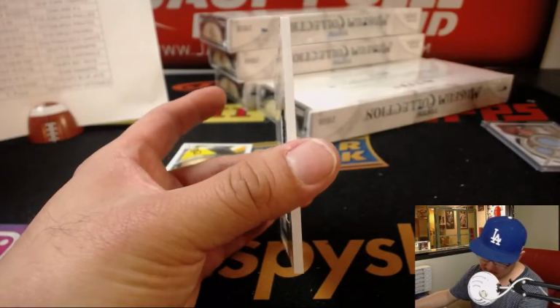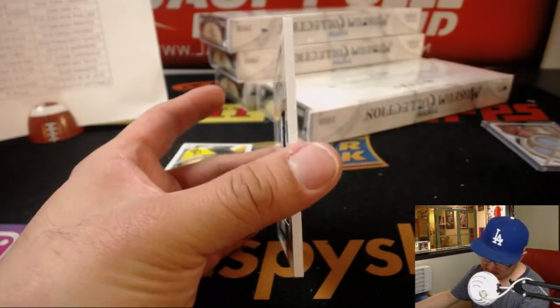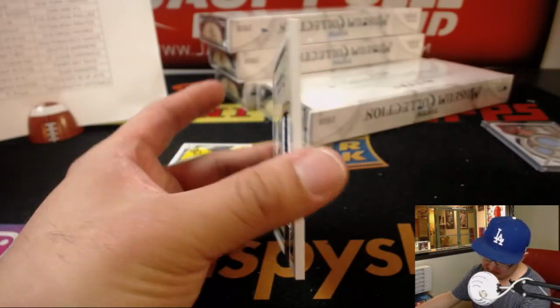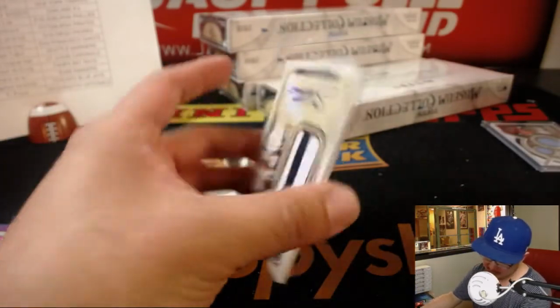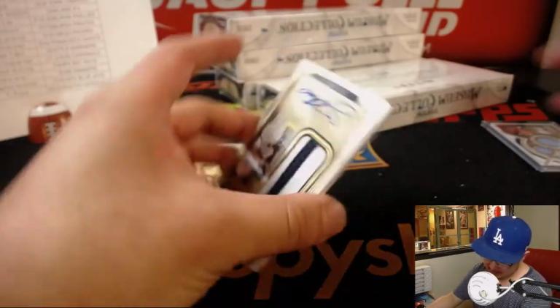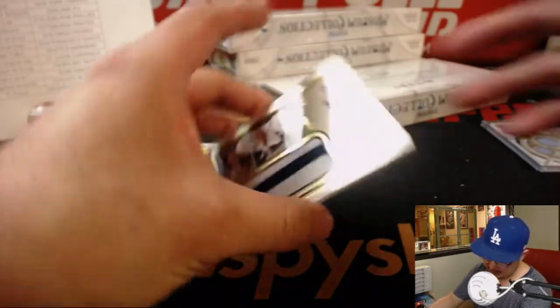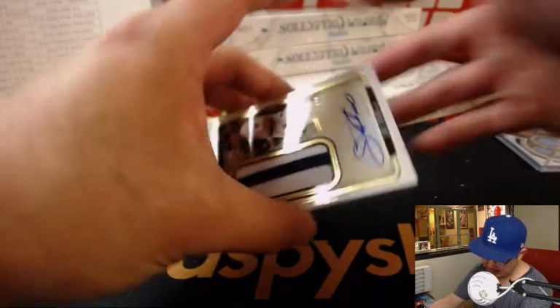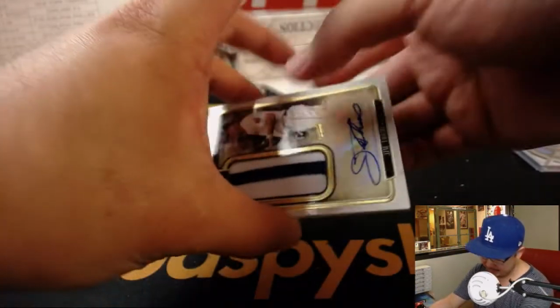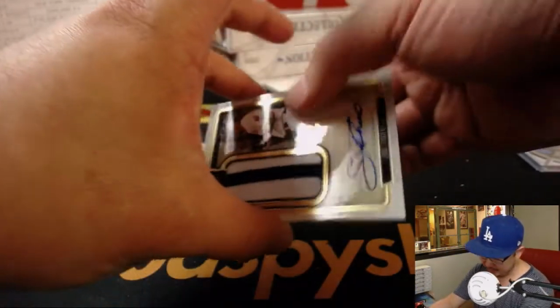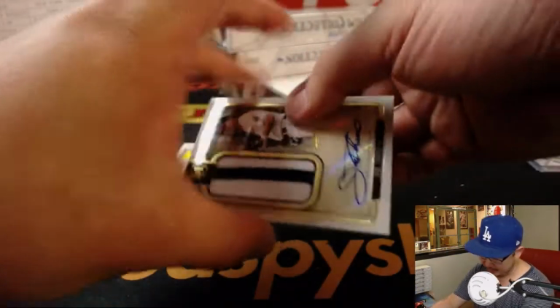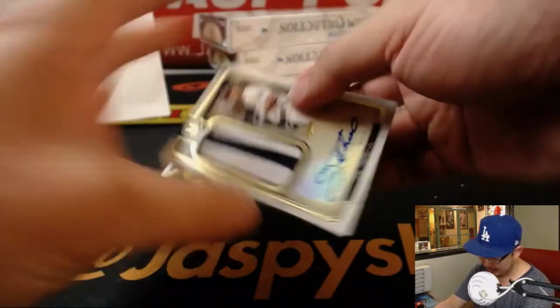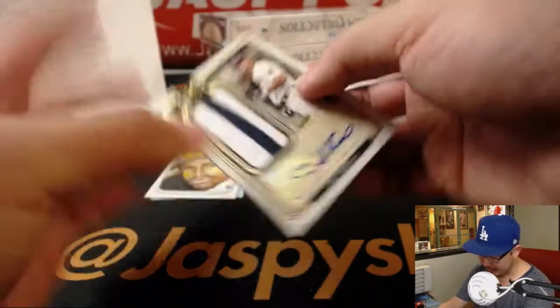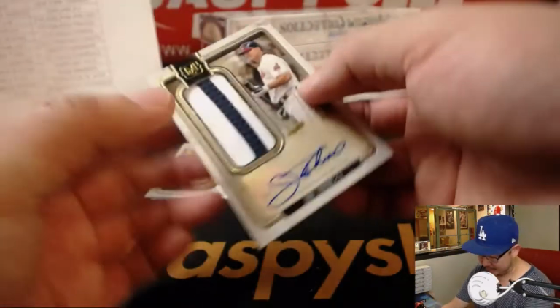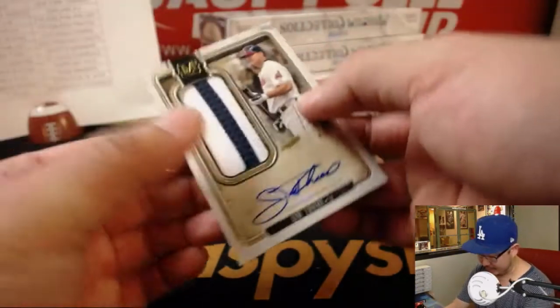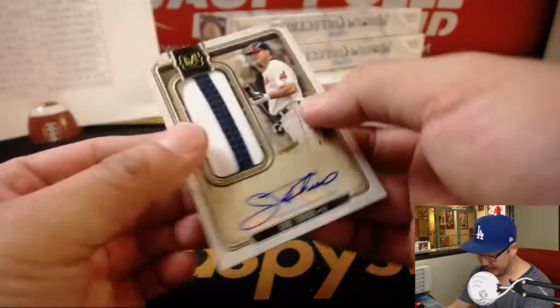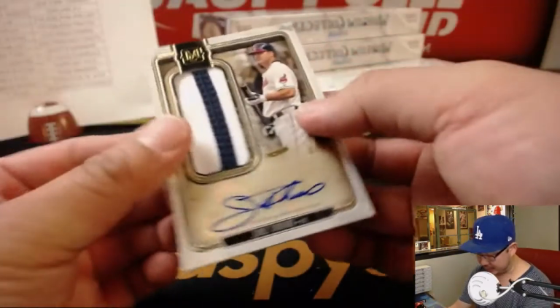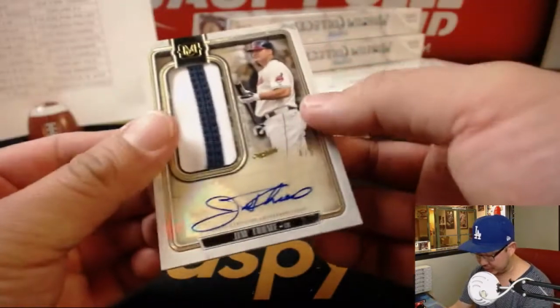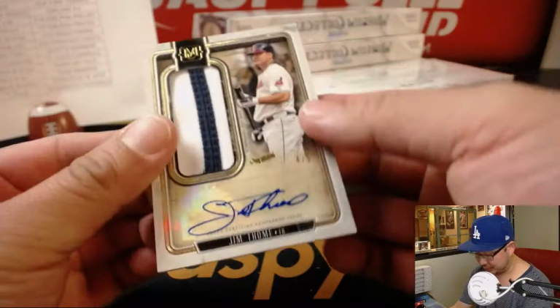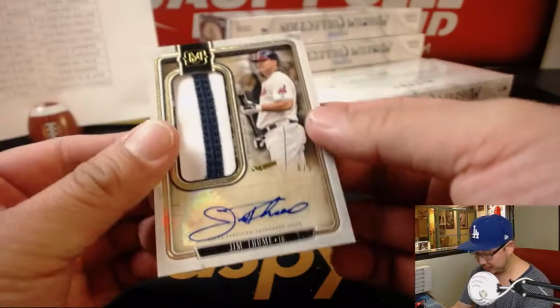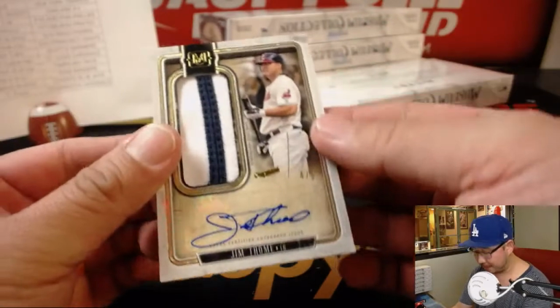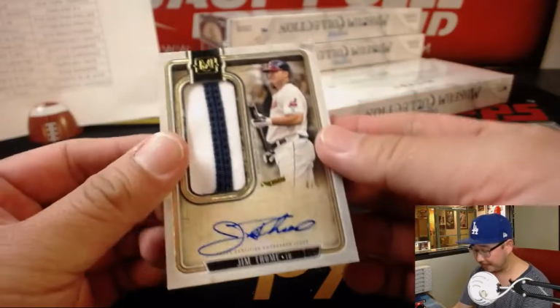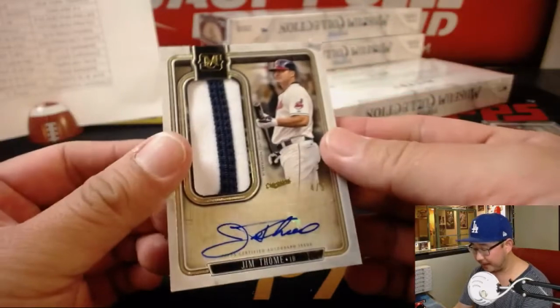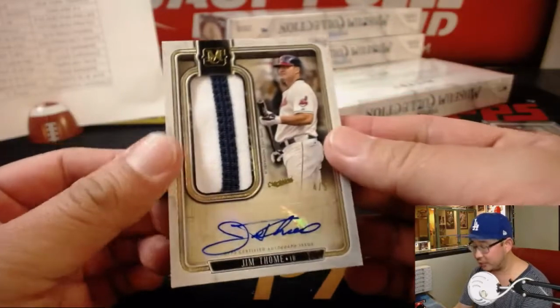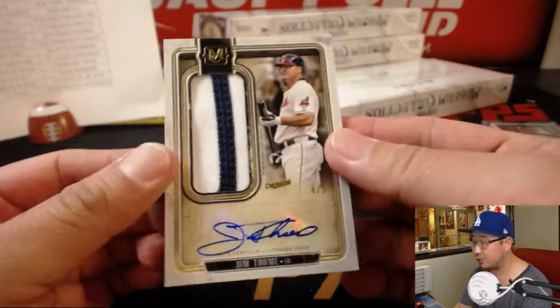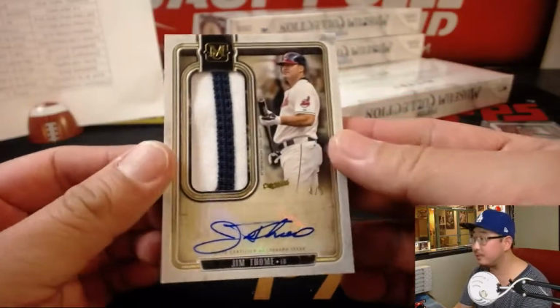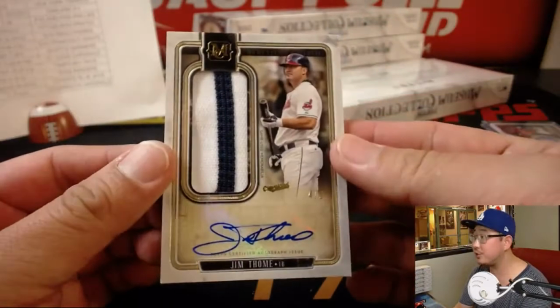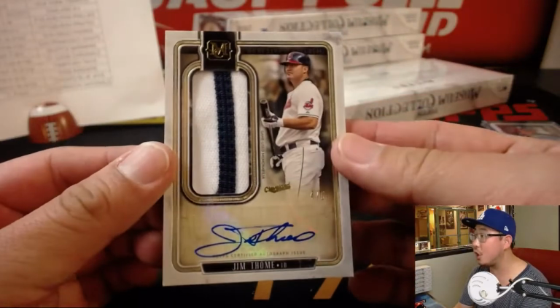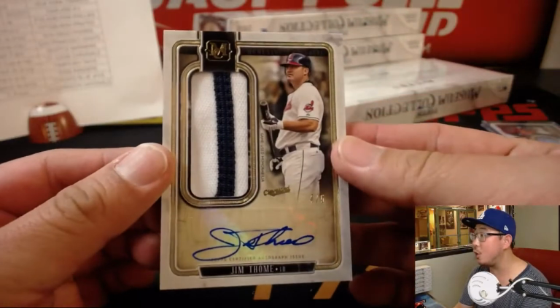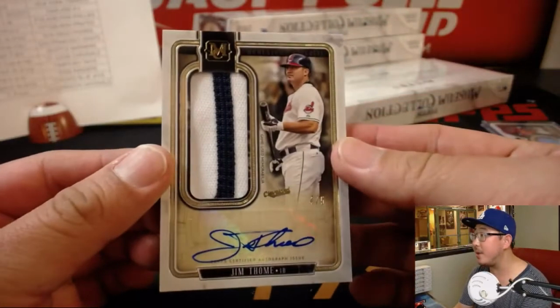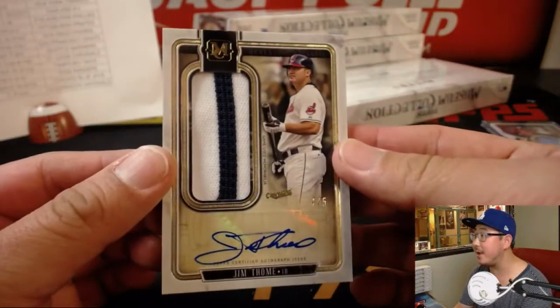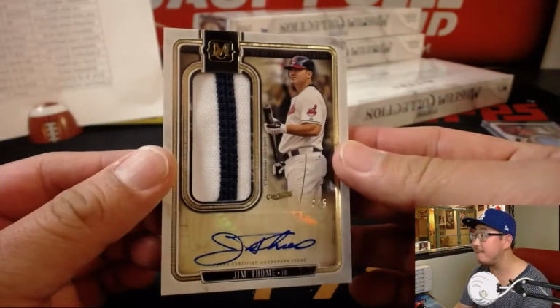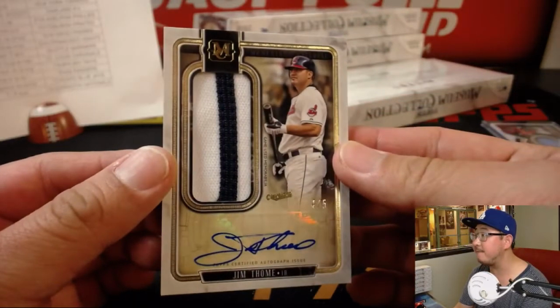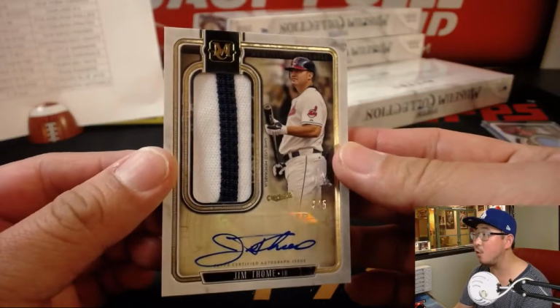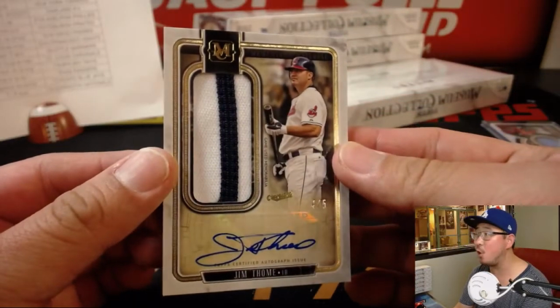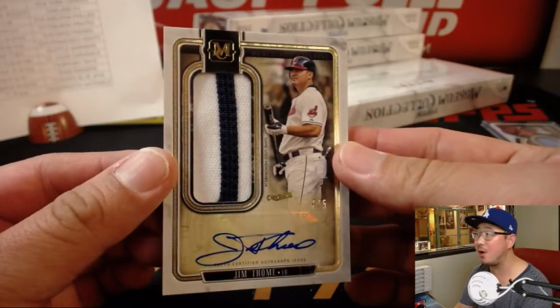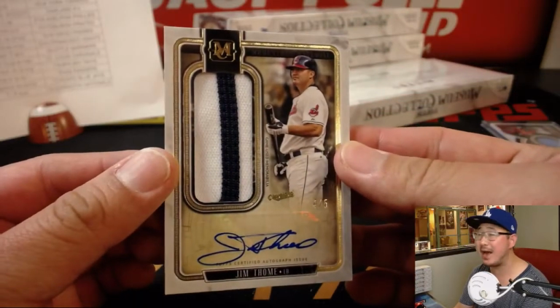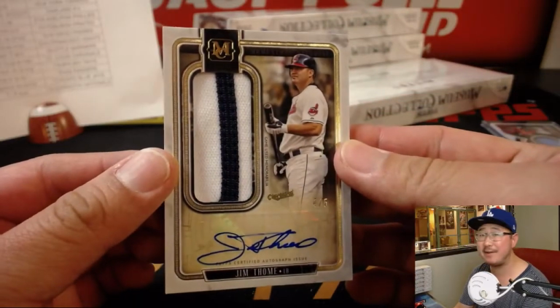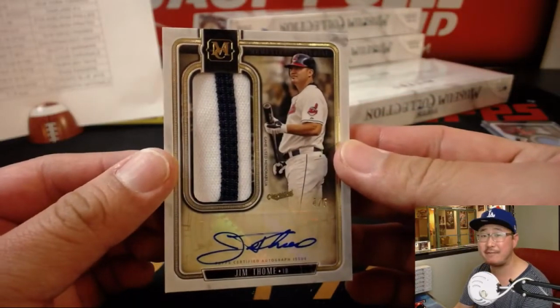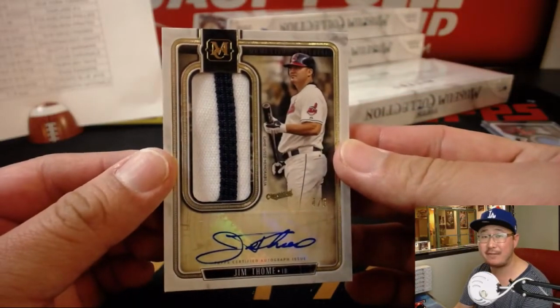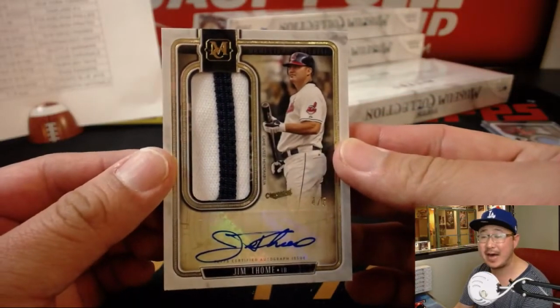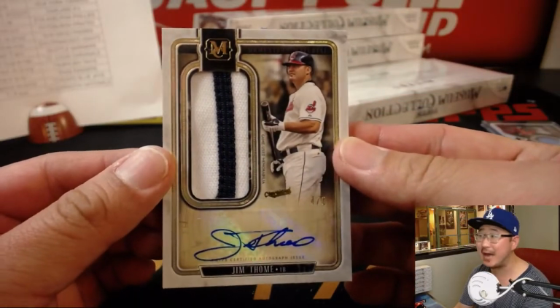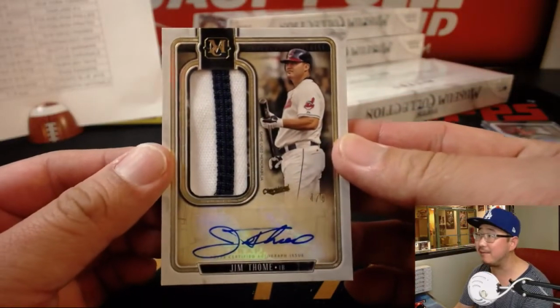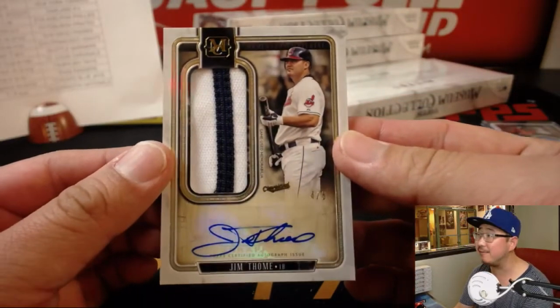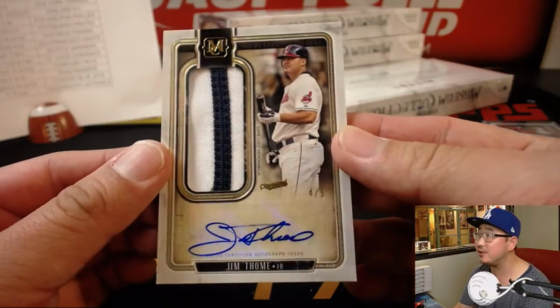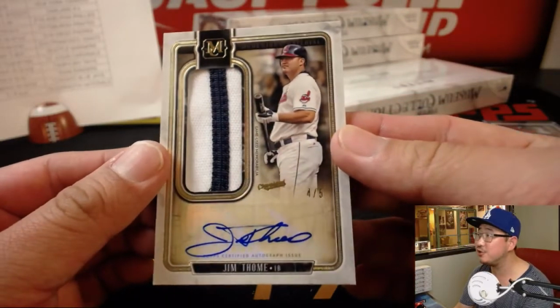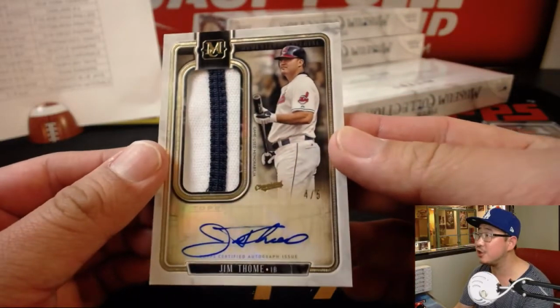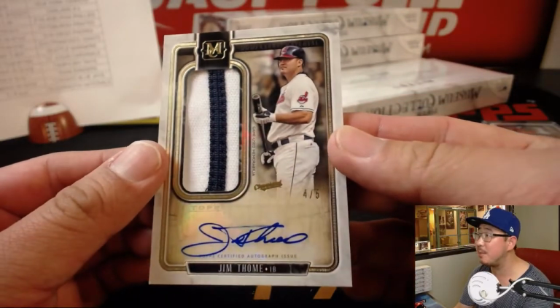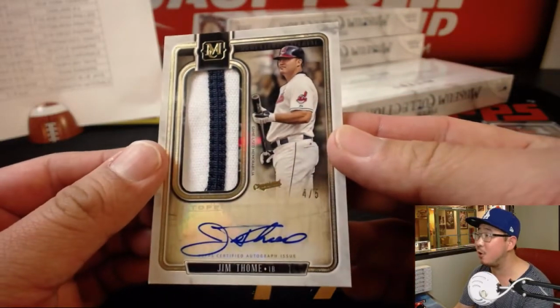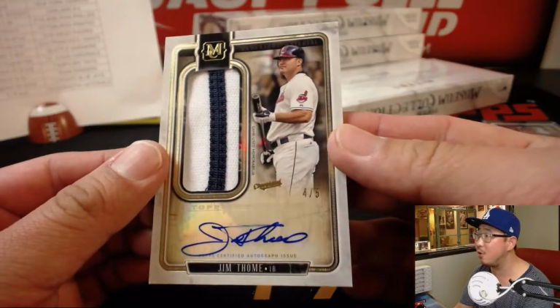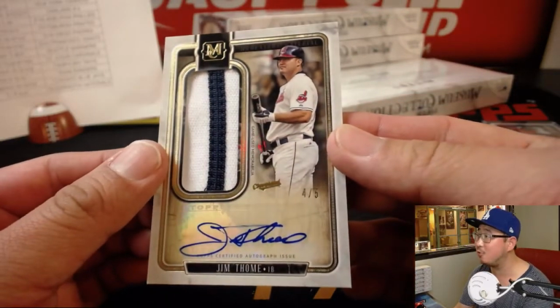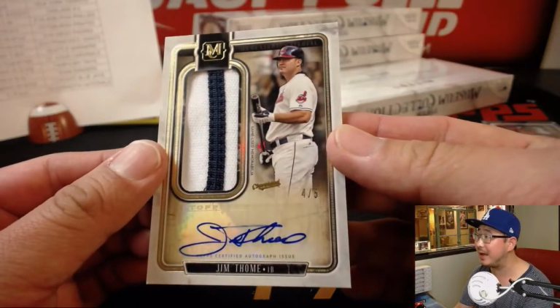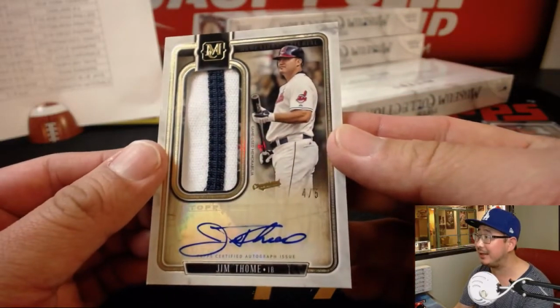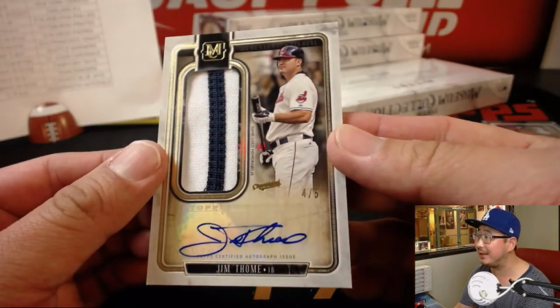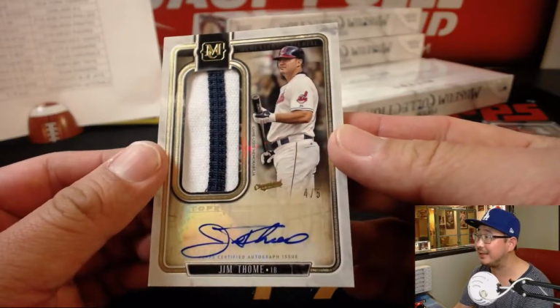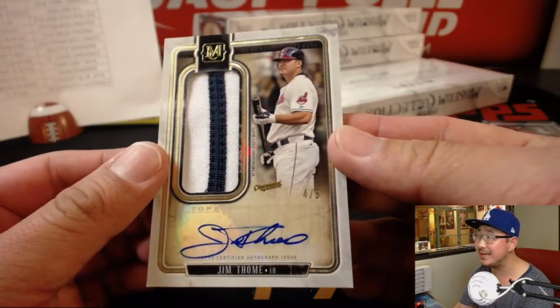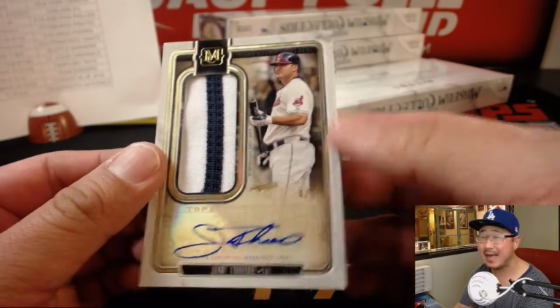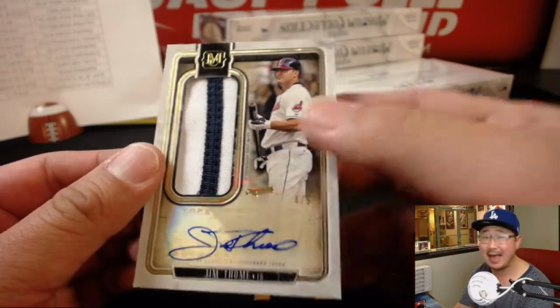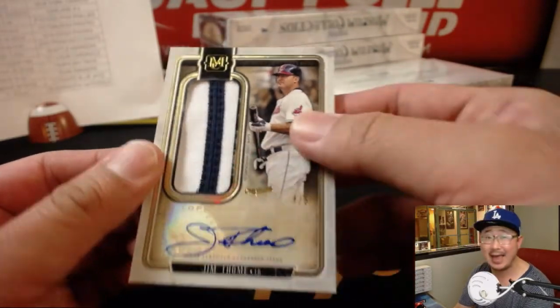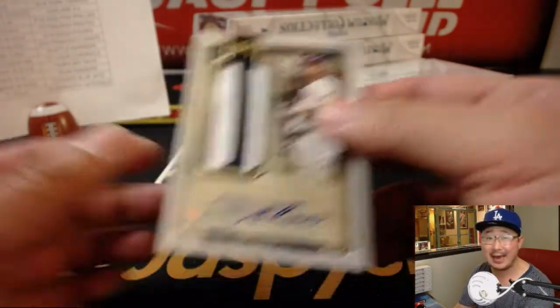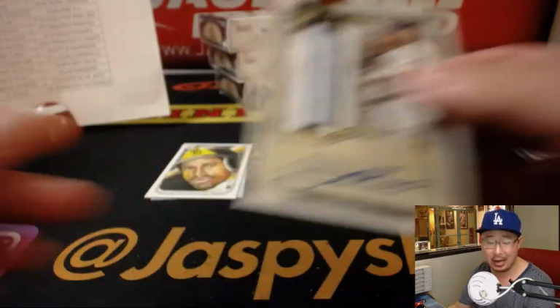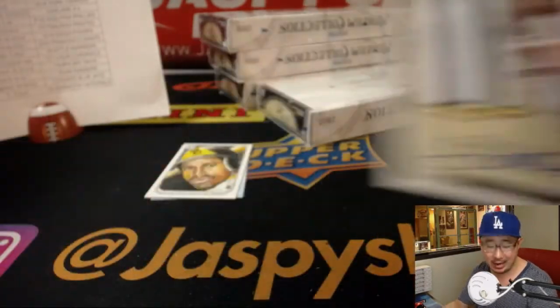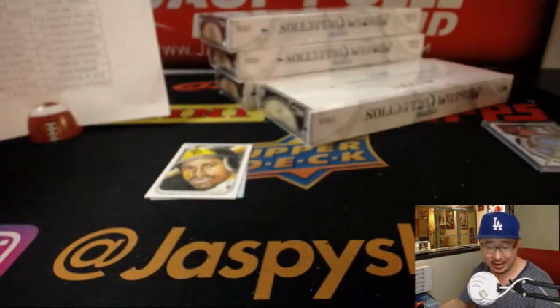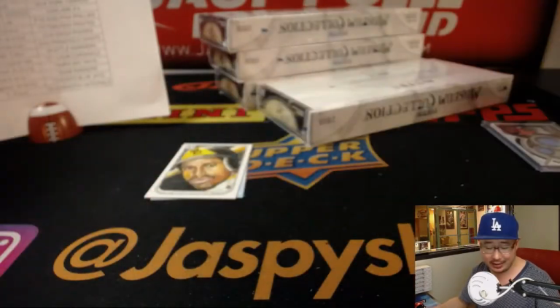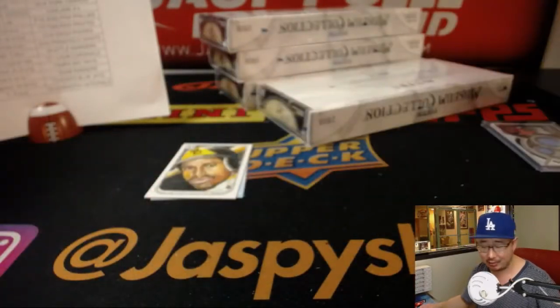Wow, nice. Jim Tomei, 4 out of 5 — Jumbo Relic and Autograph.